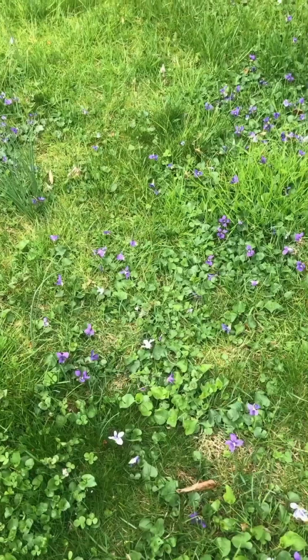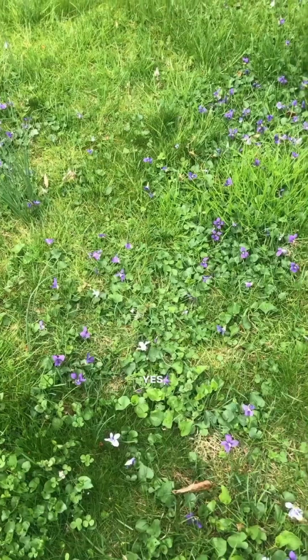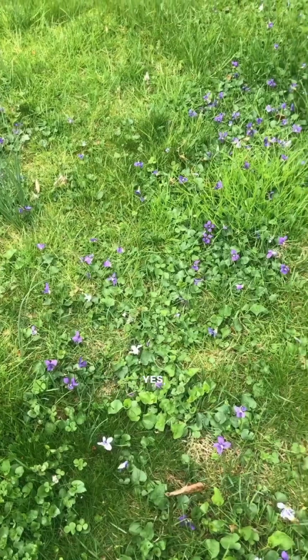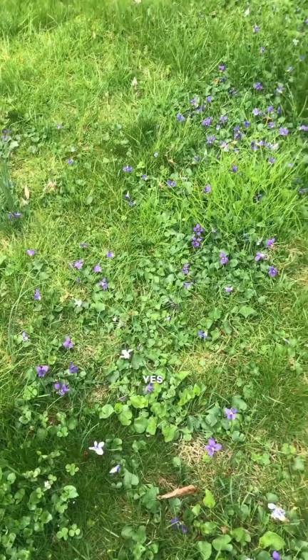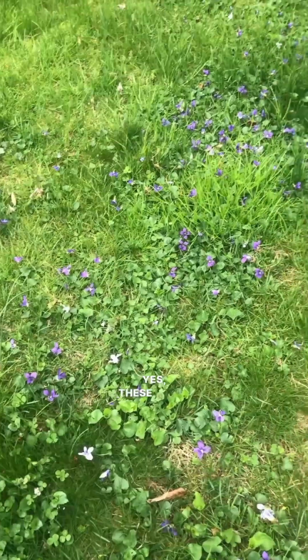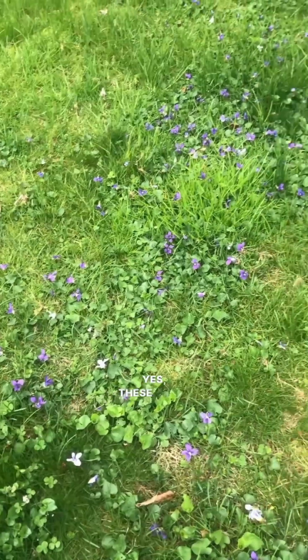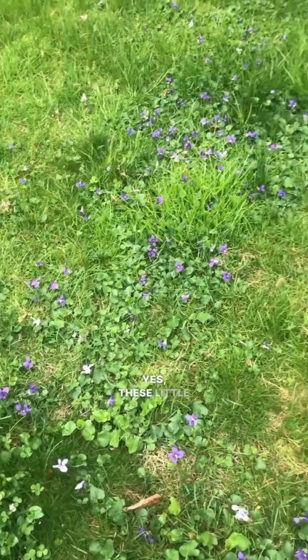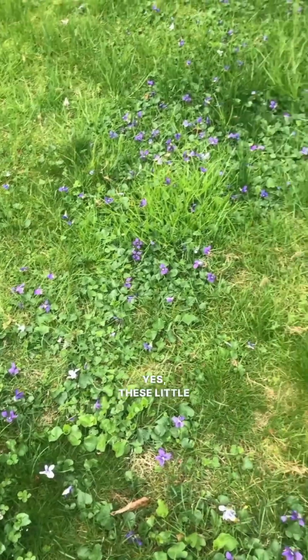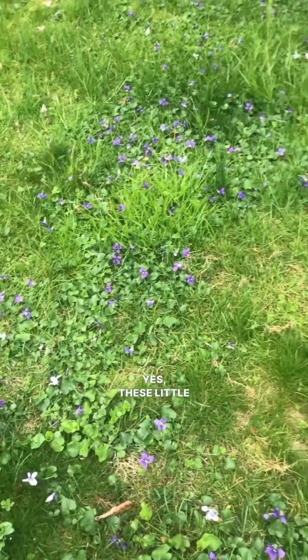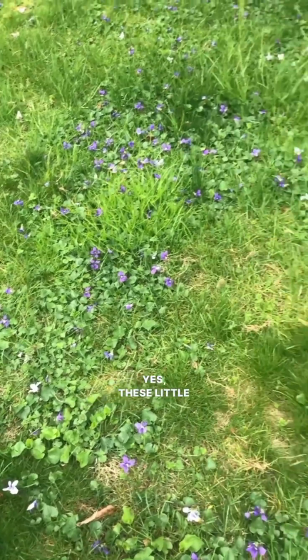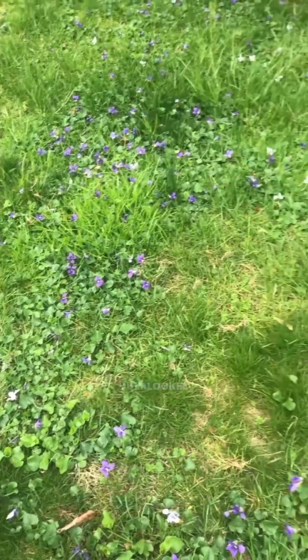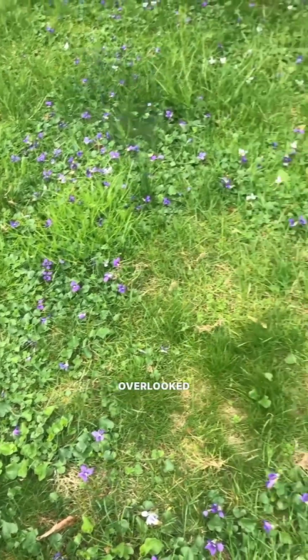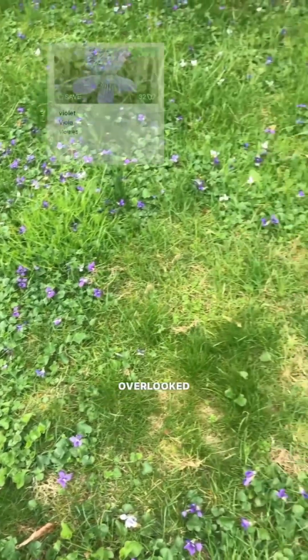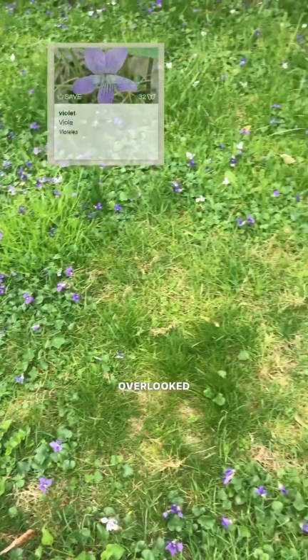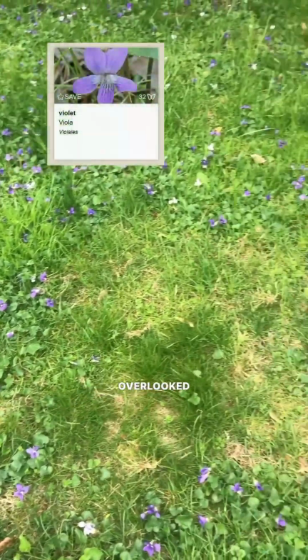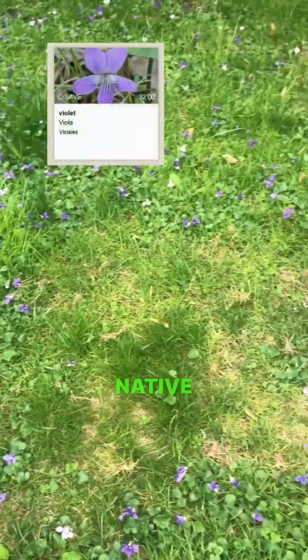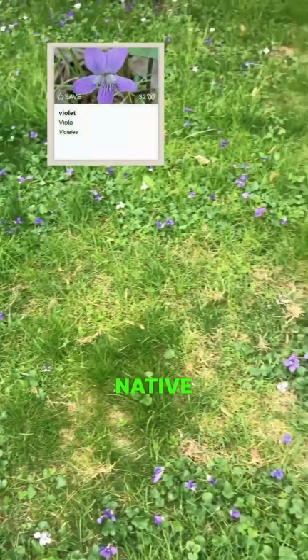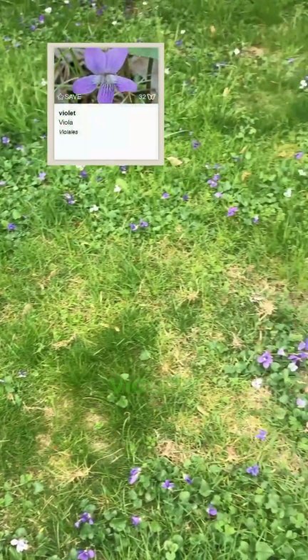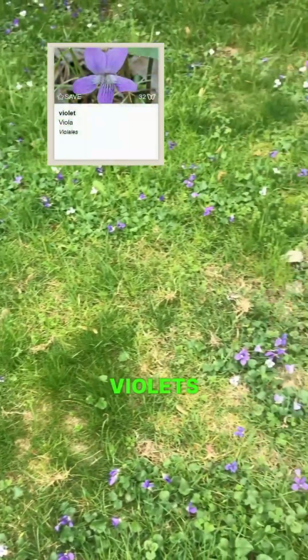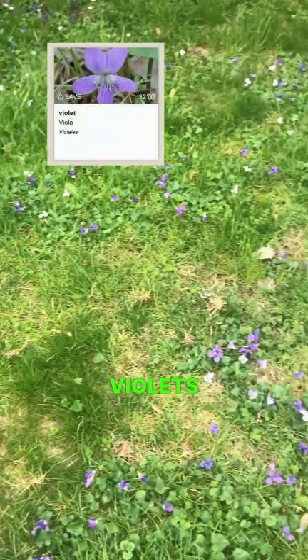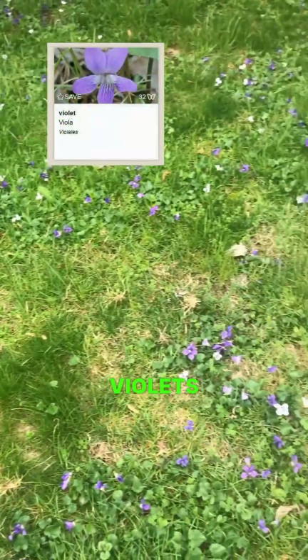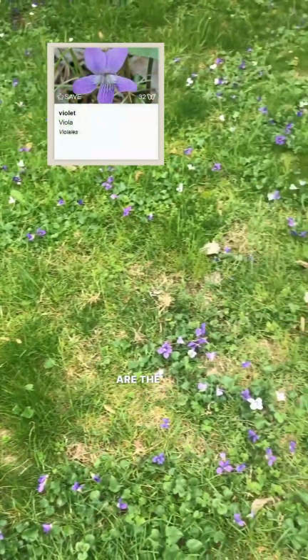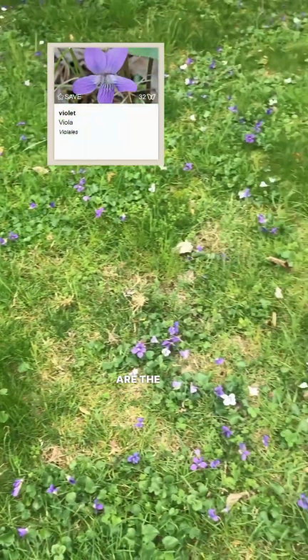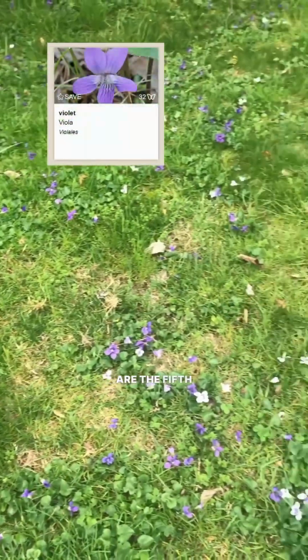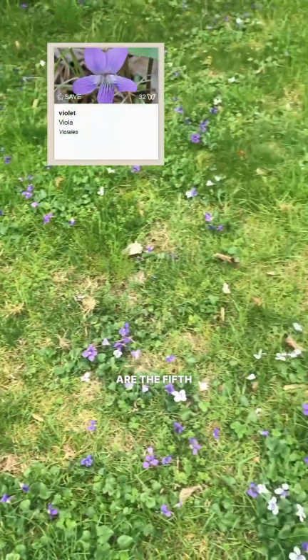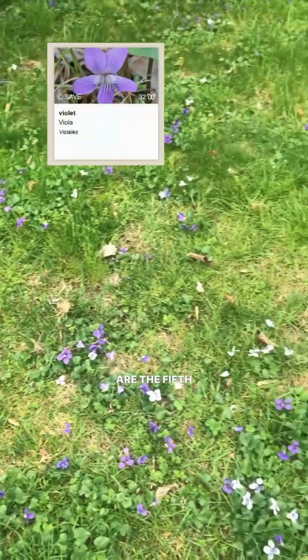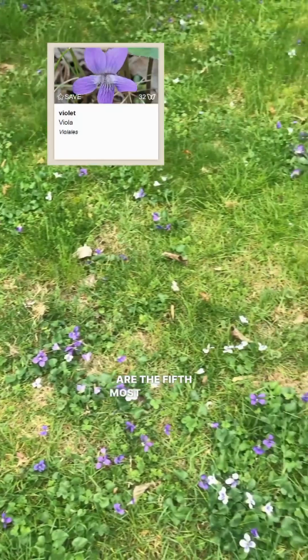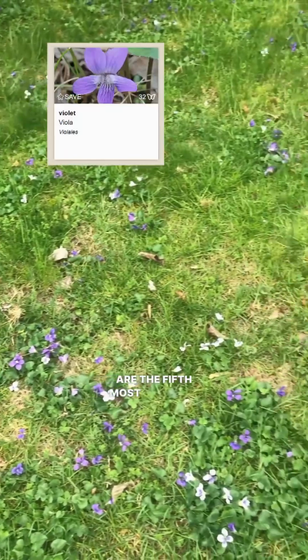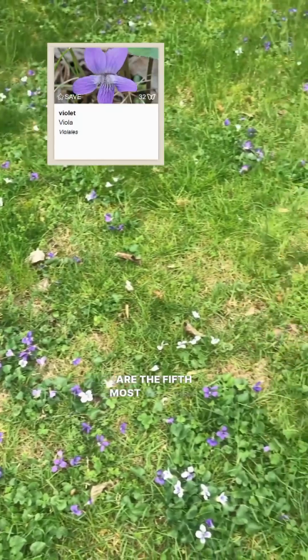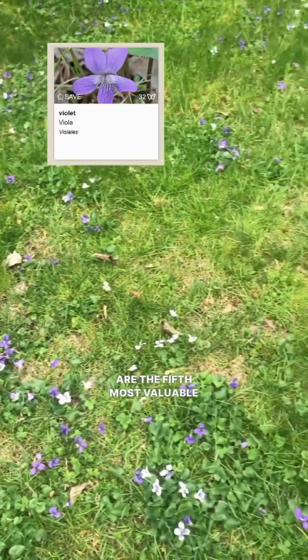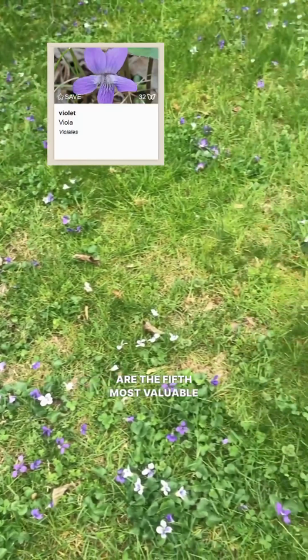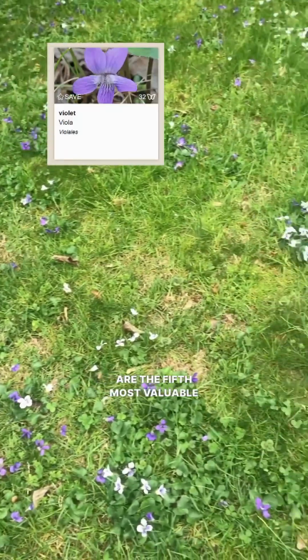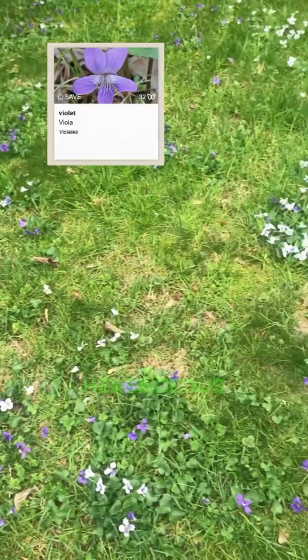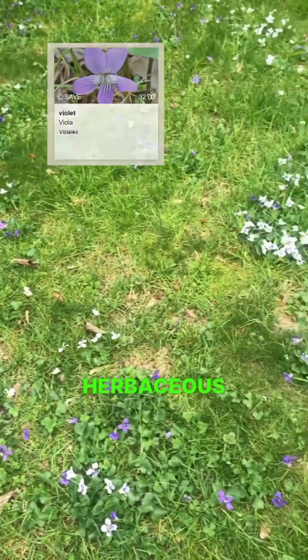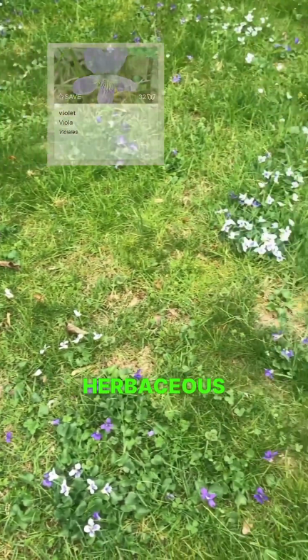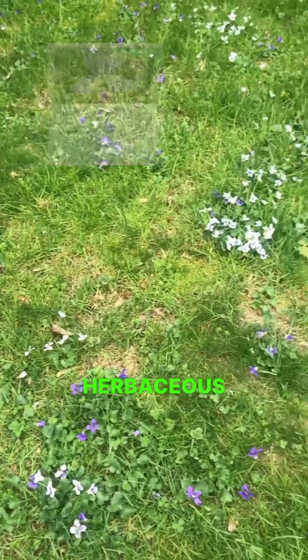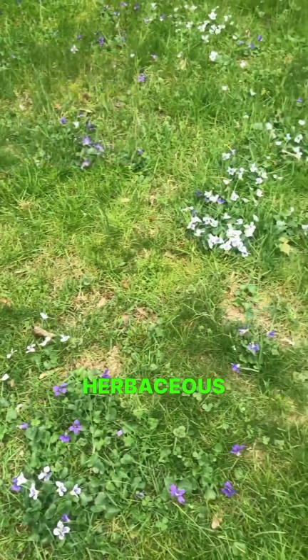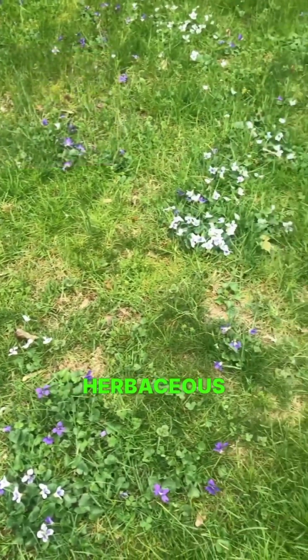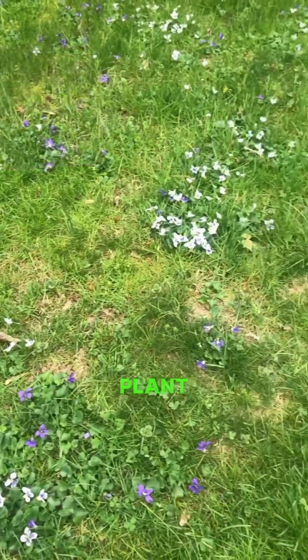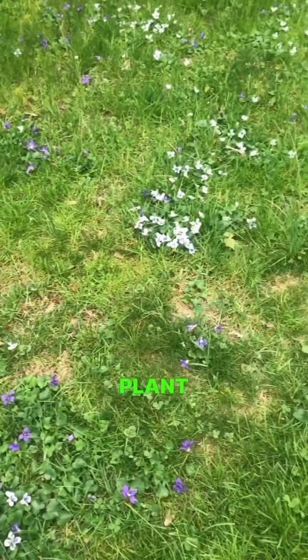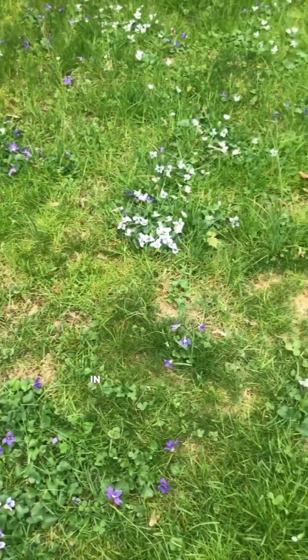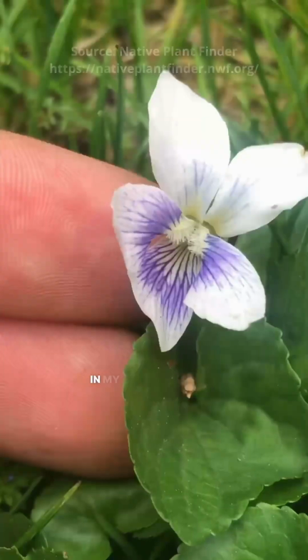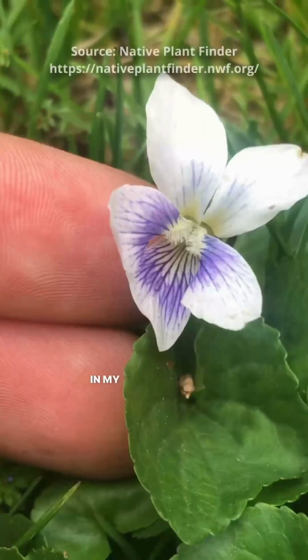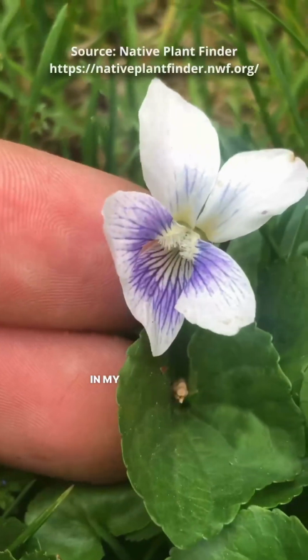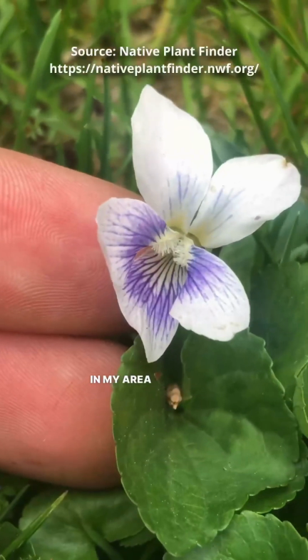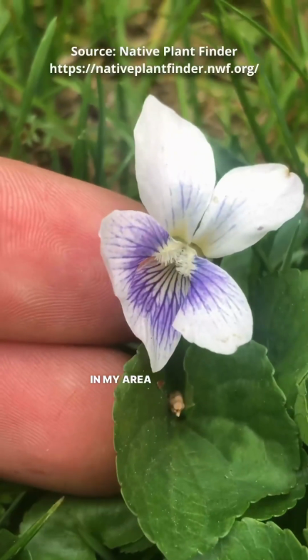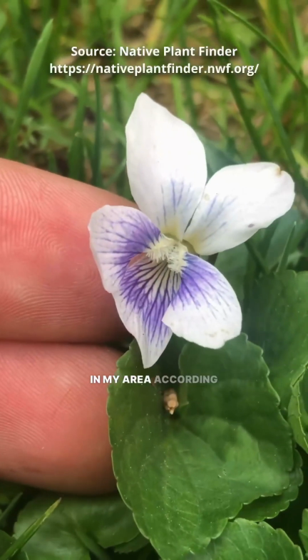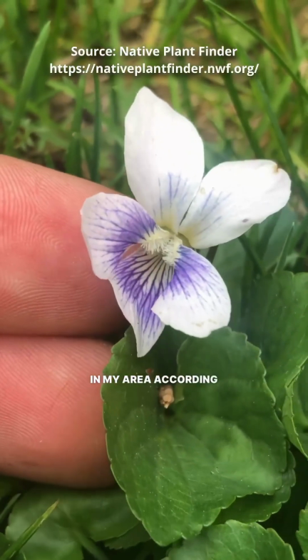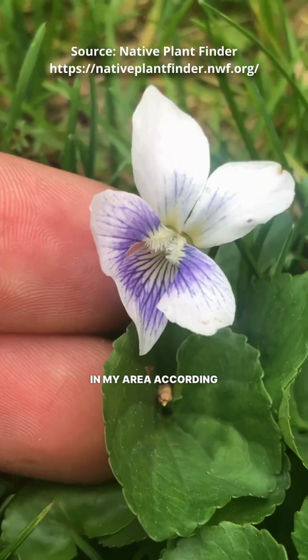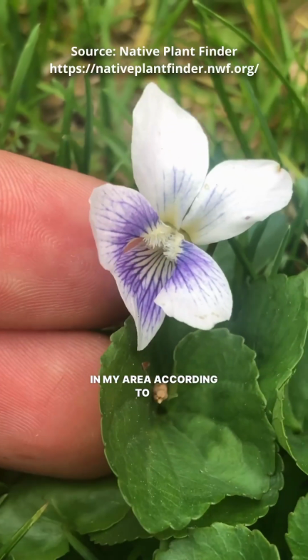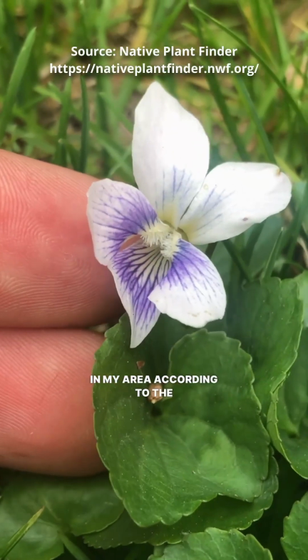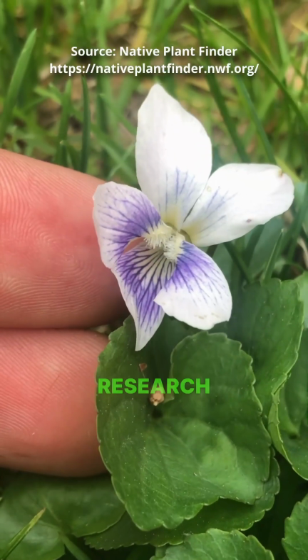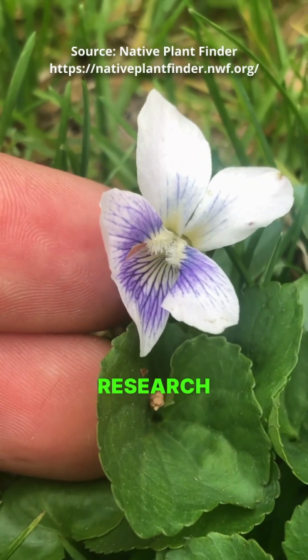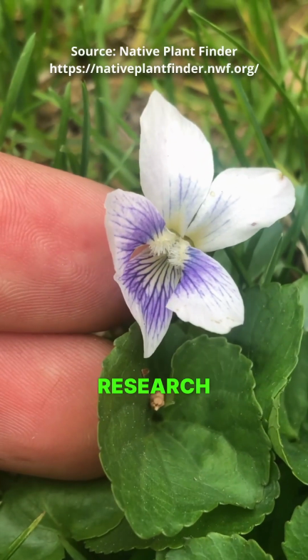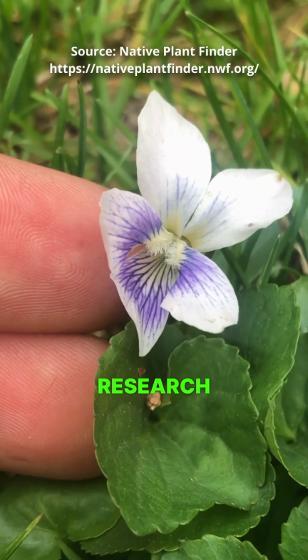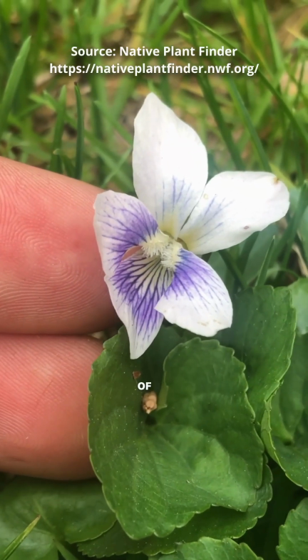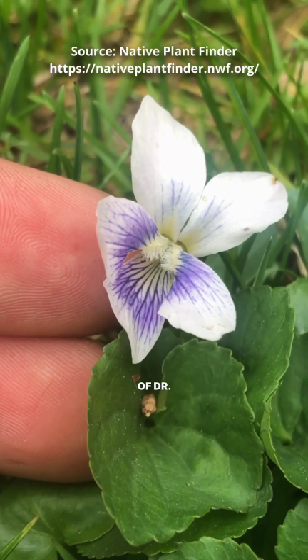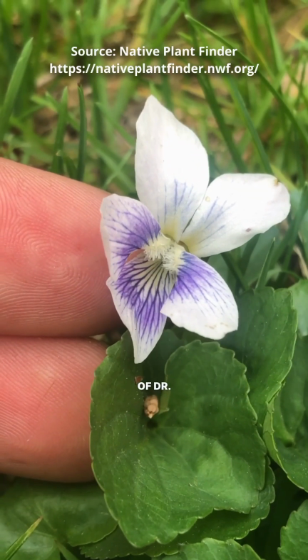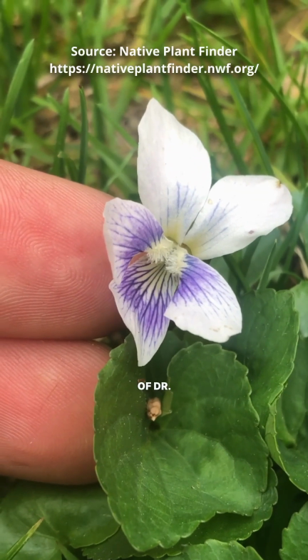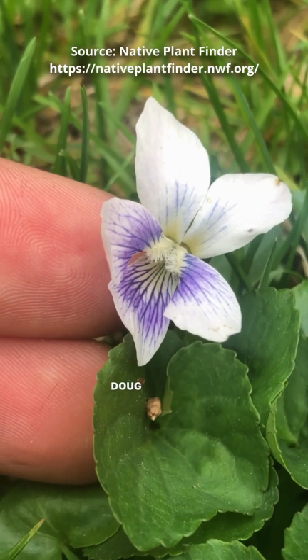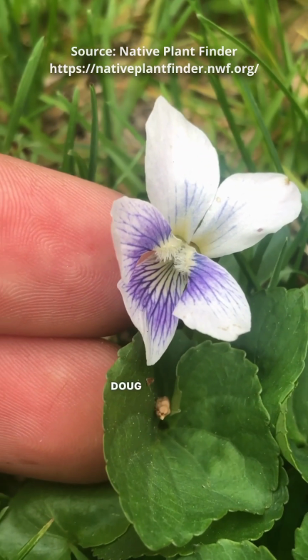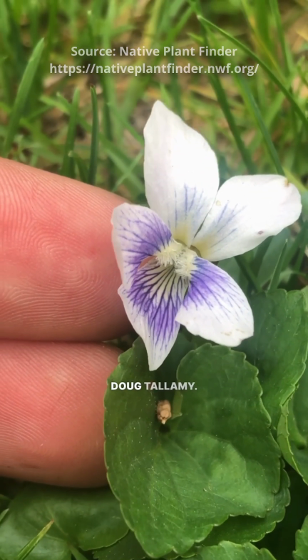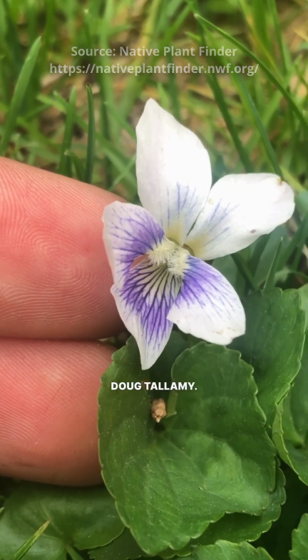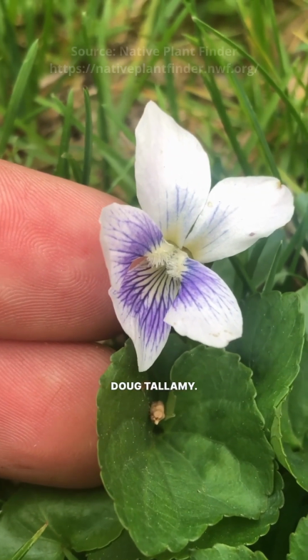Yes, these little overlooked native violets are the fifth most valuable herbaceous plant in my area, according to the research of Dr. Doug Tallamy.